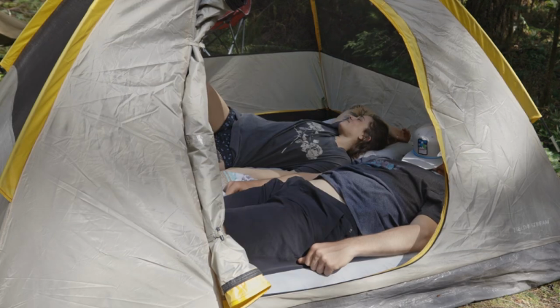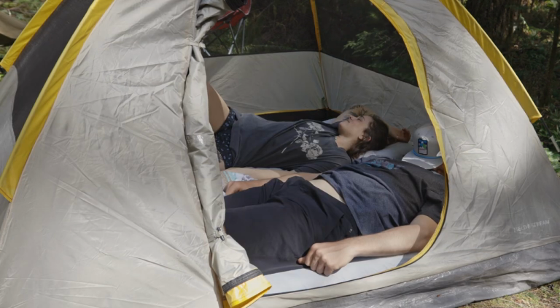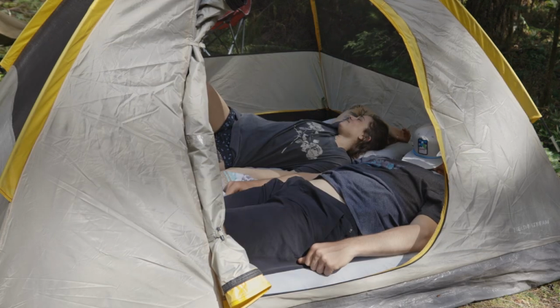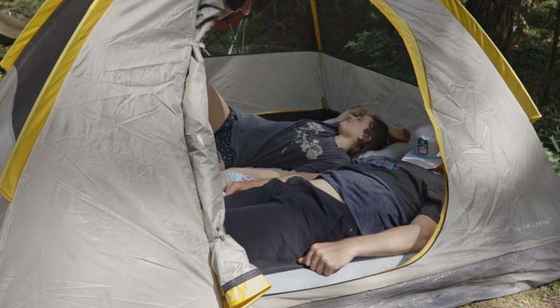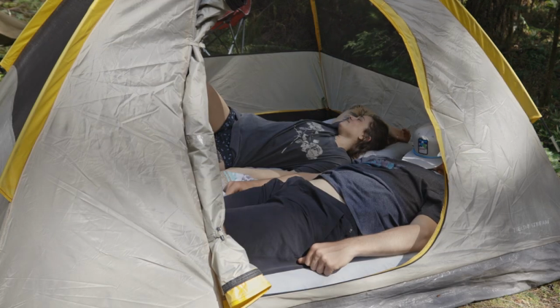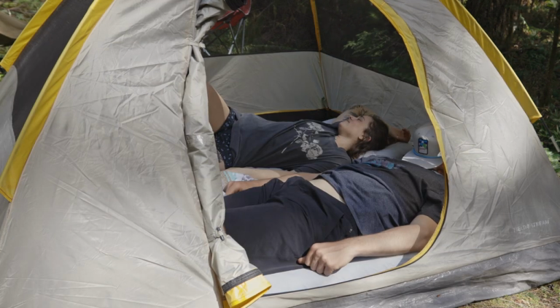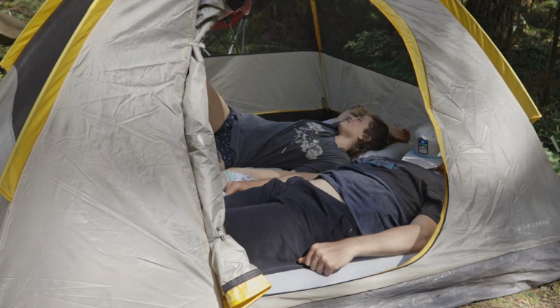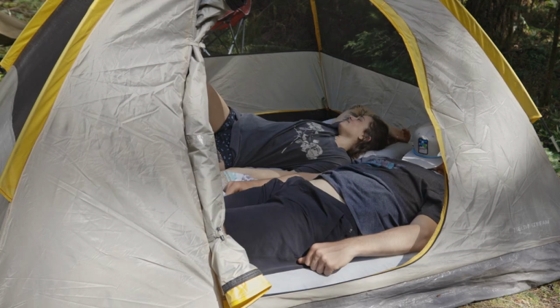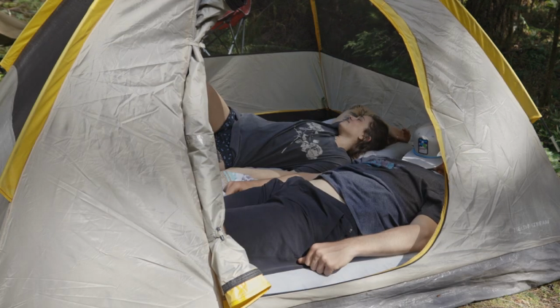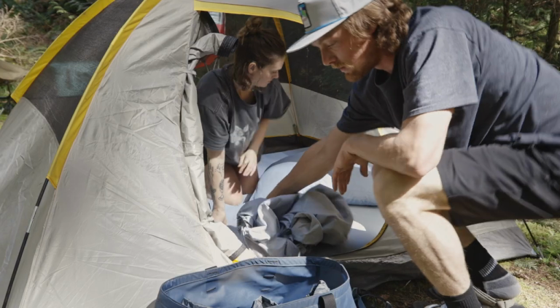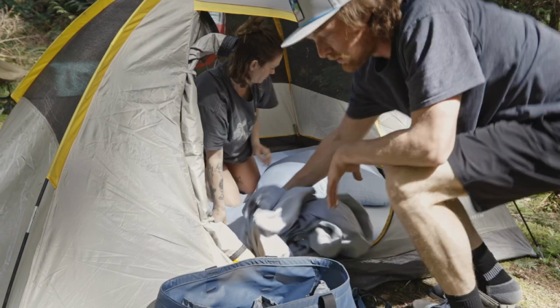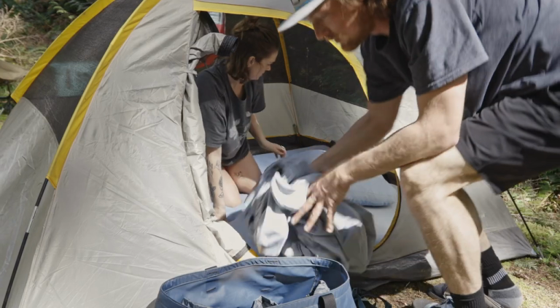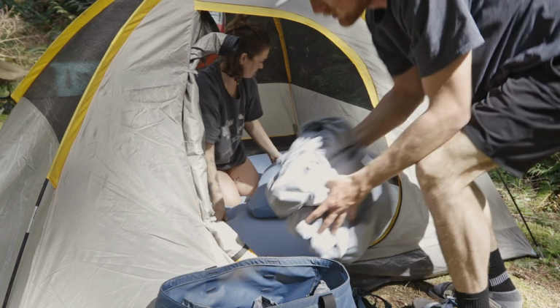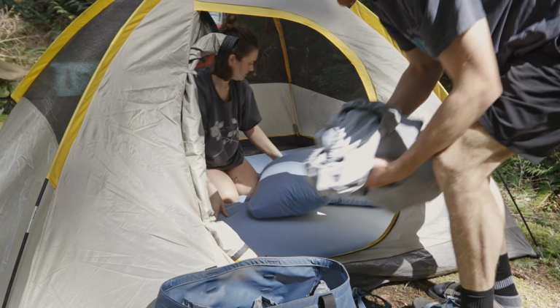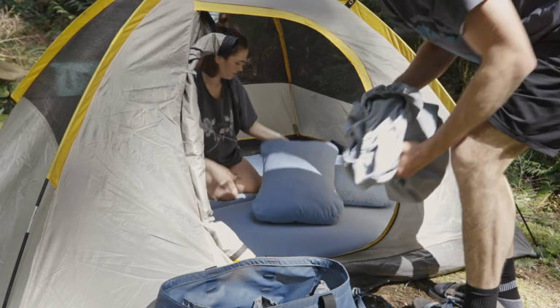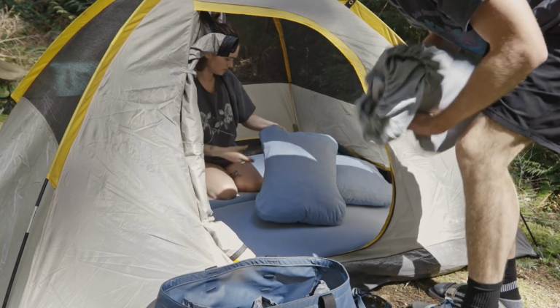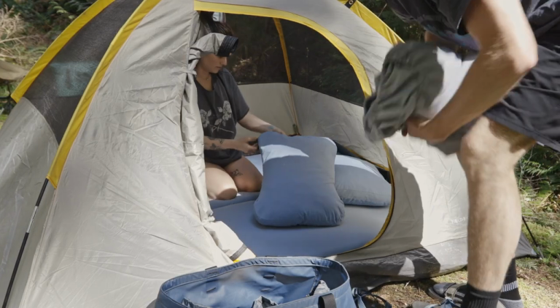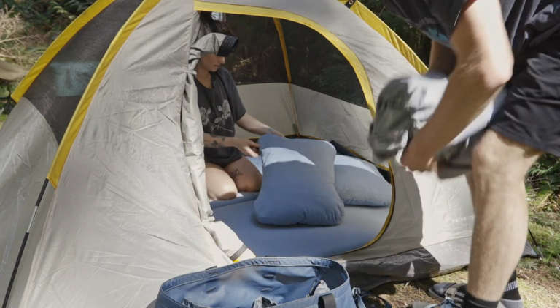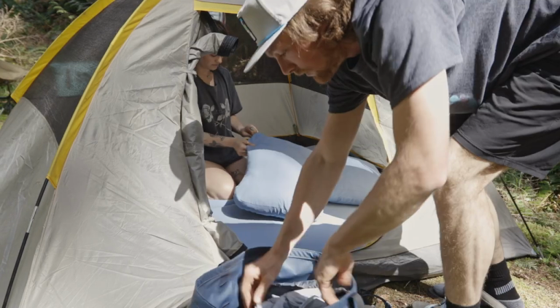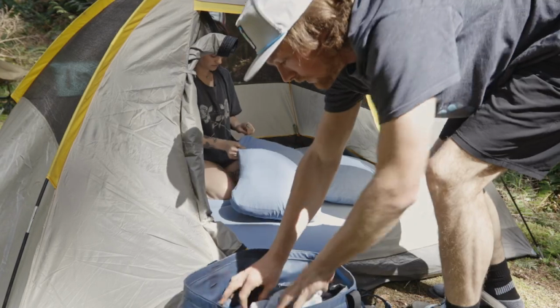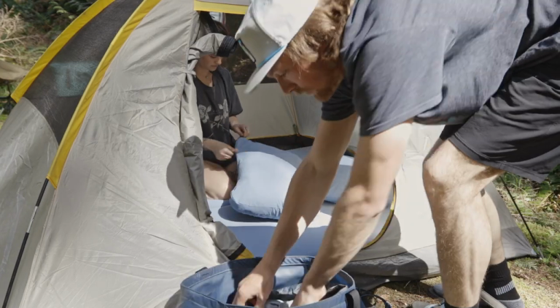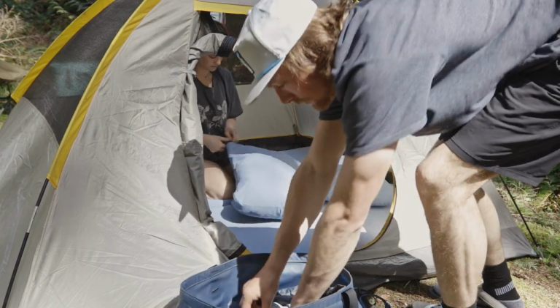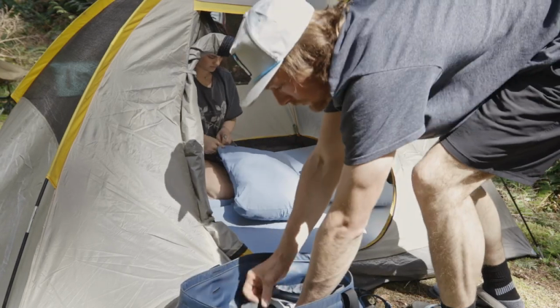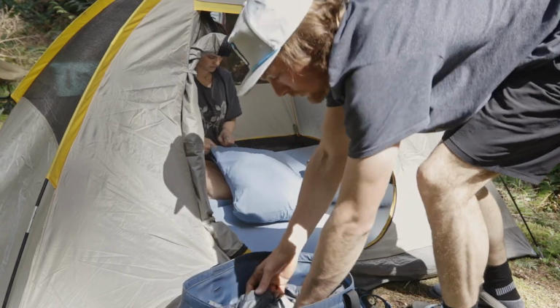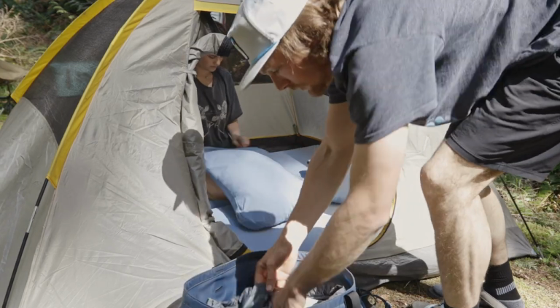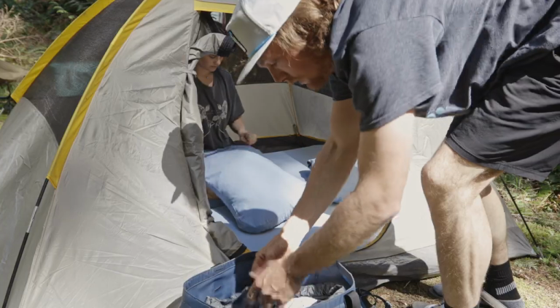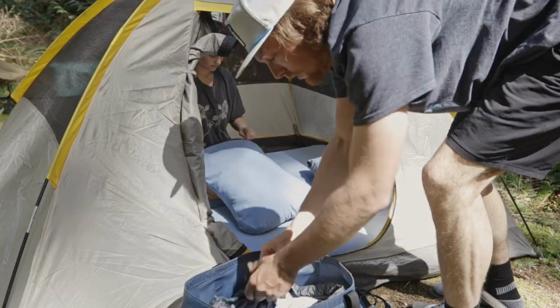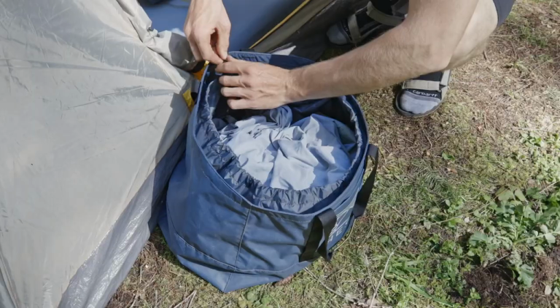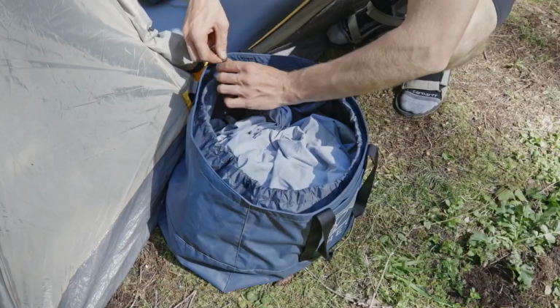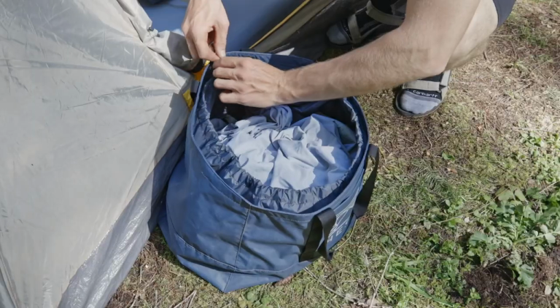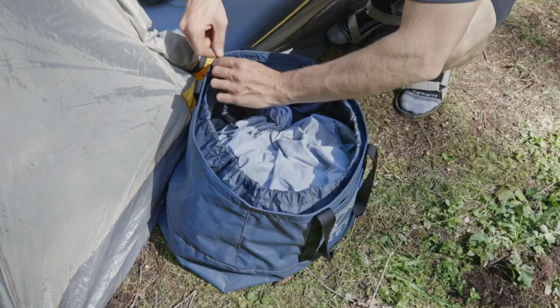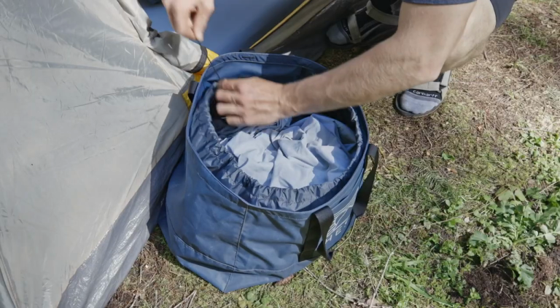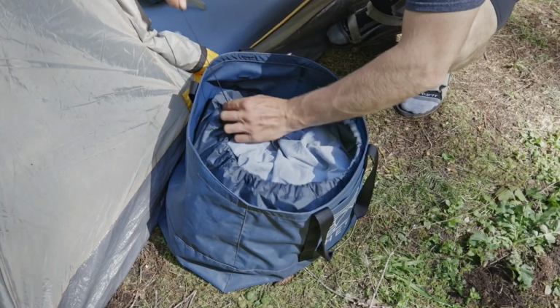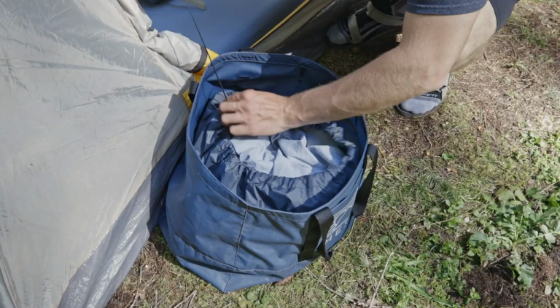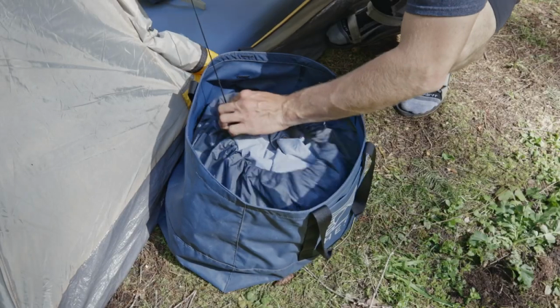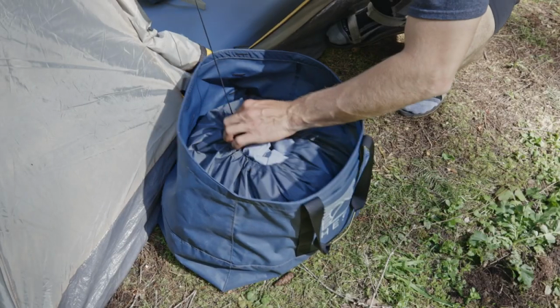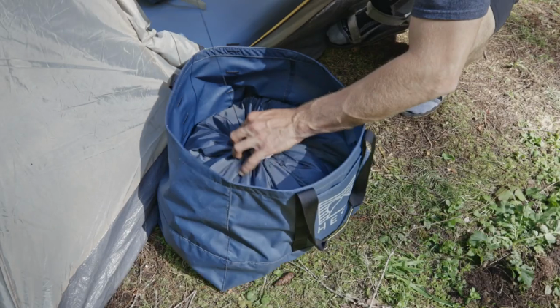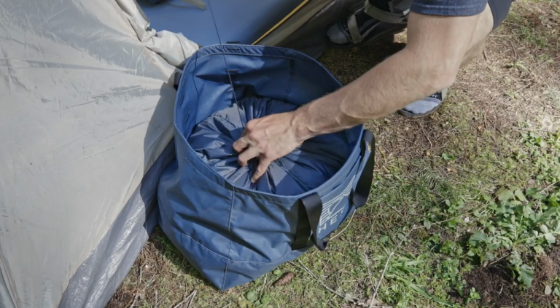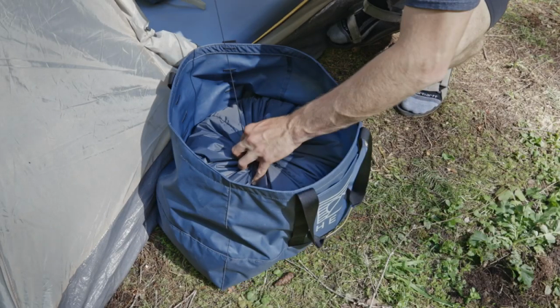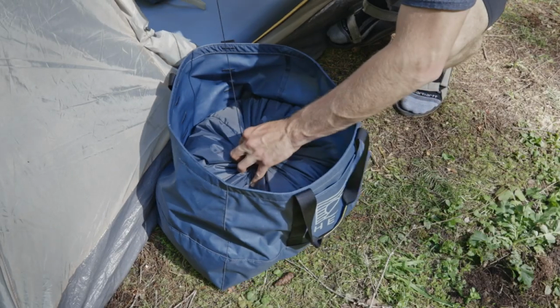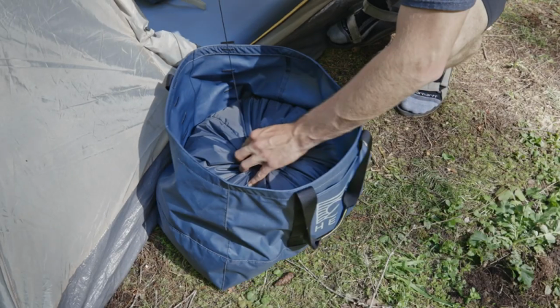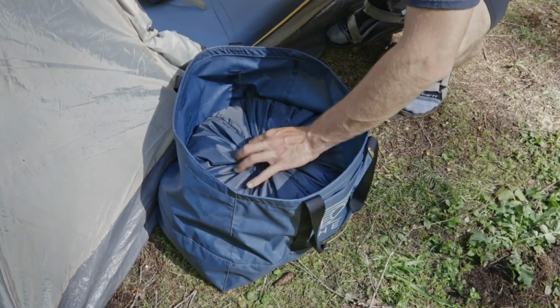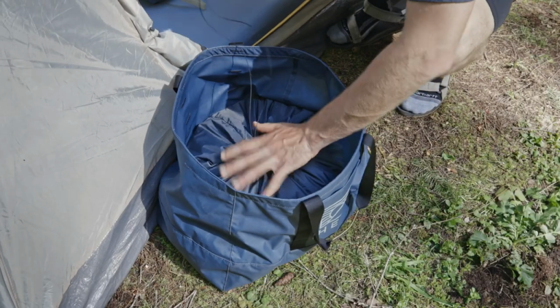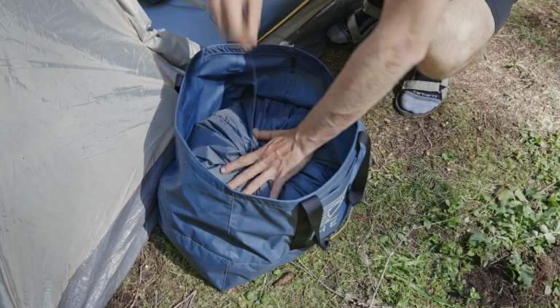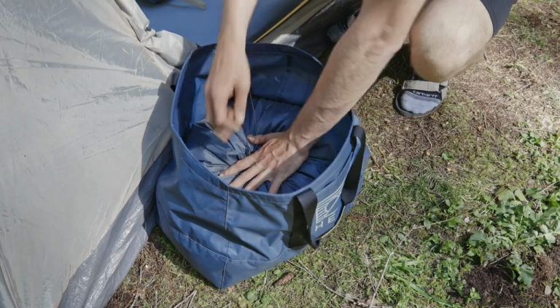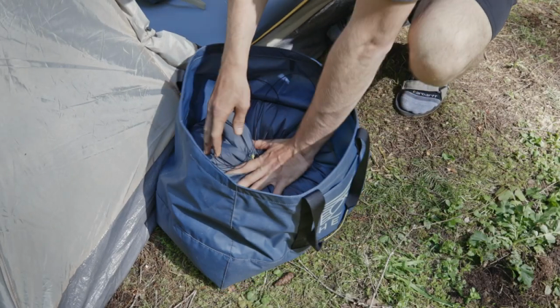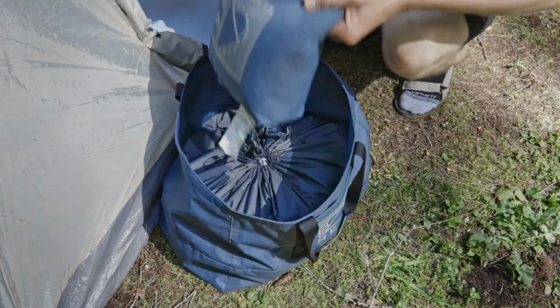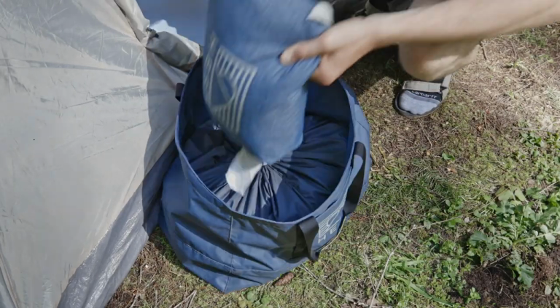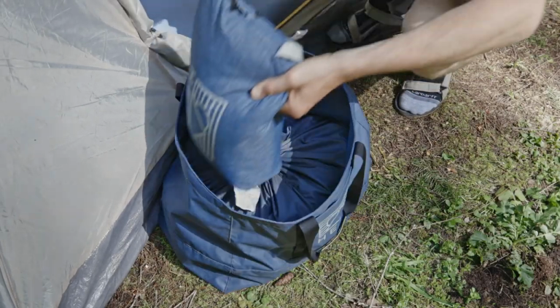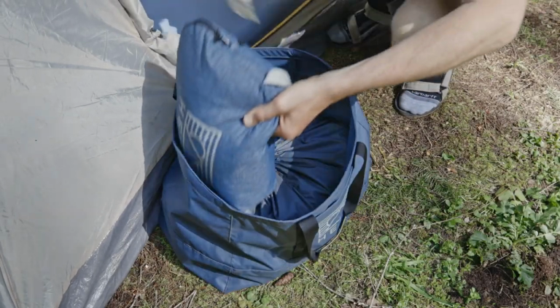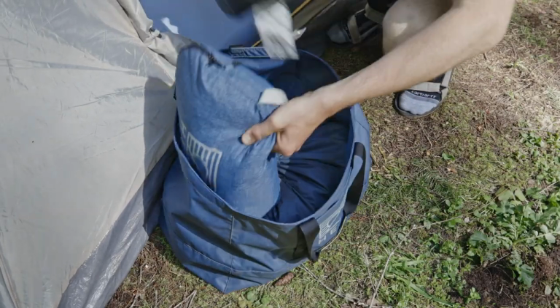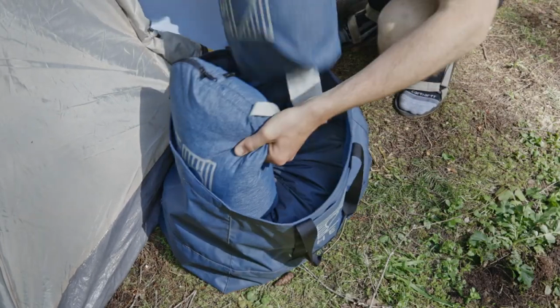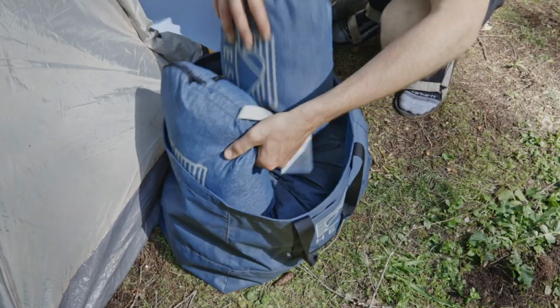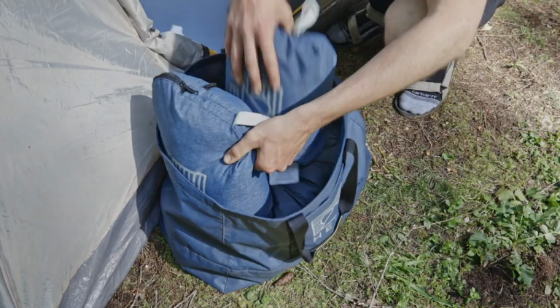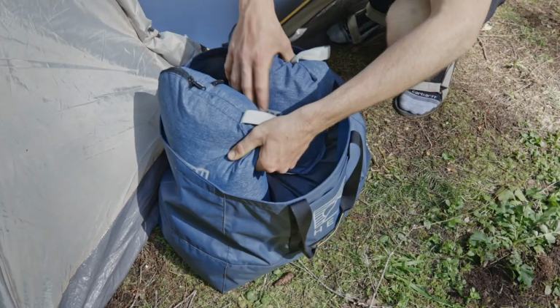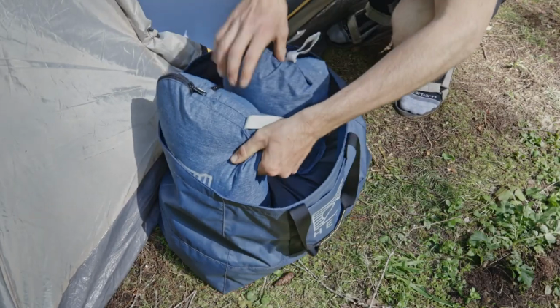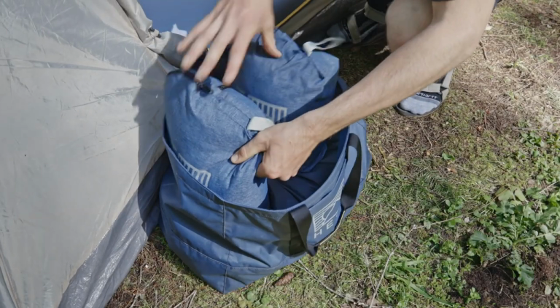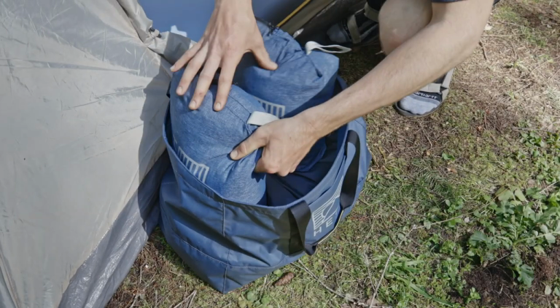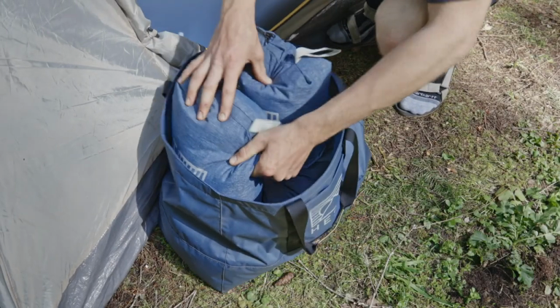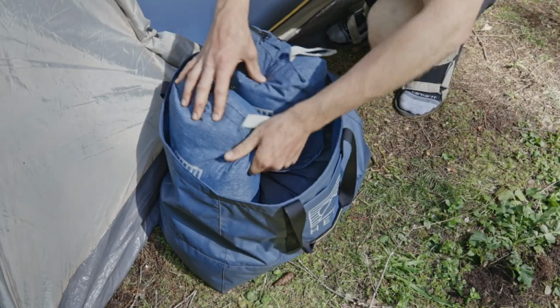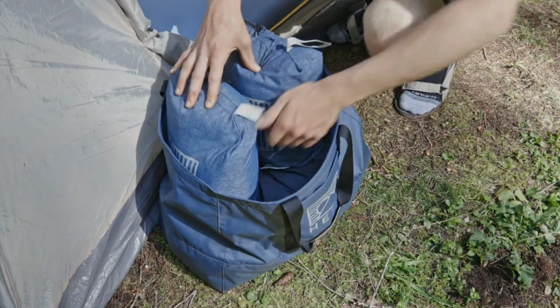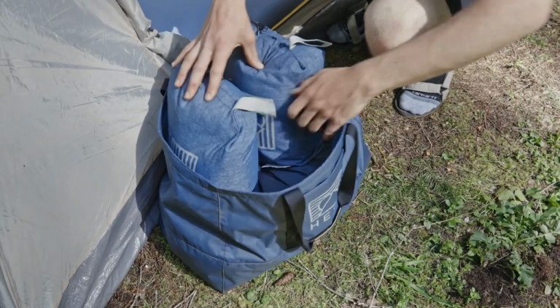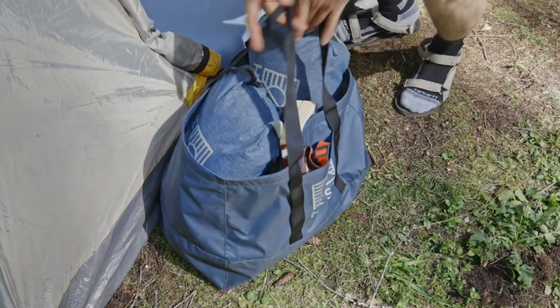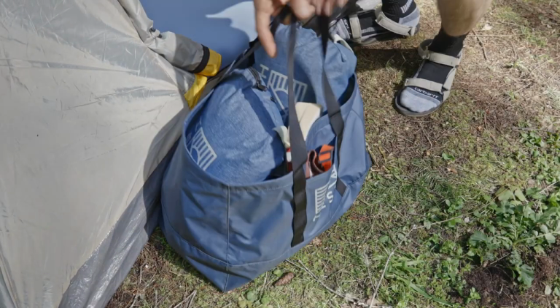When ready to break down camp, simply stuff your used sheet in the bottom of your Tote and use the compression cinch to separate the dirty sheets from the rest of your gear.